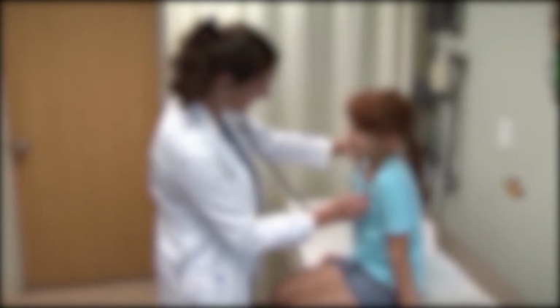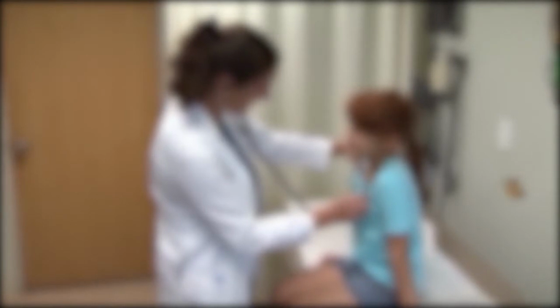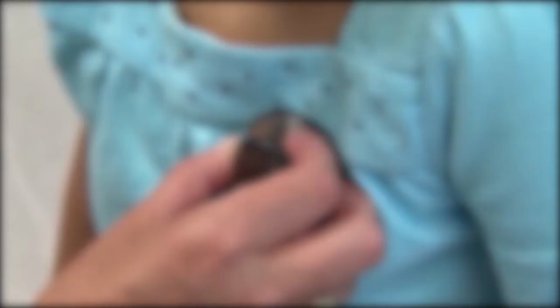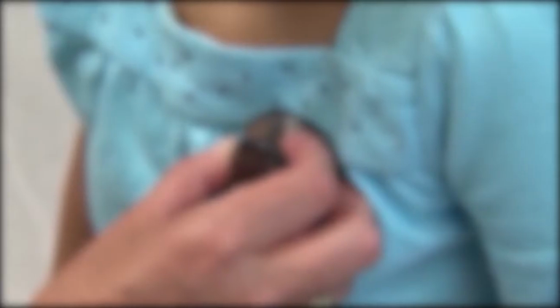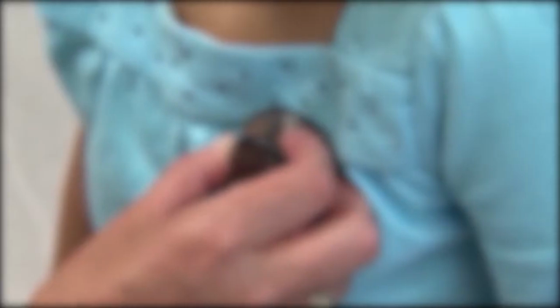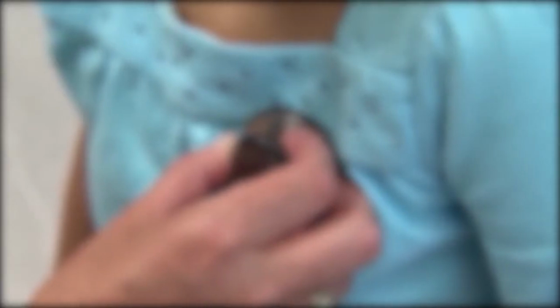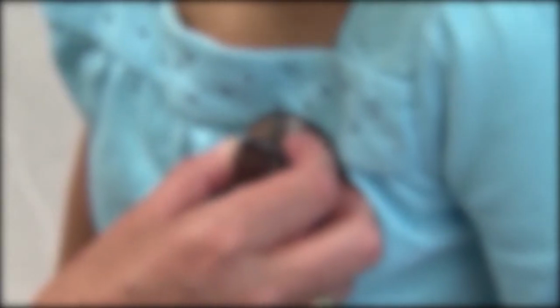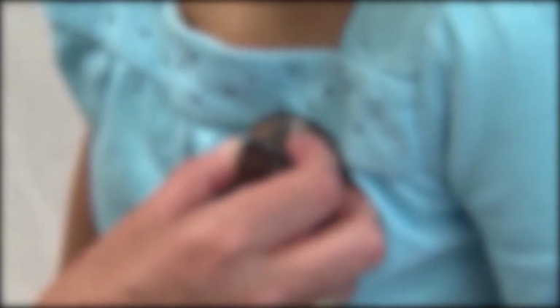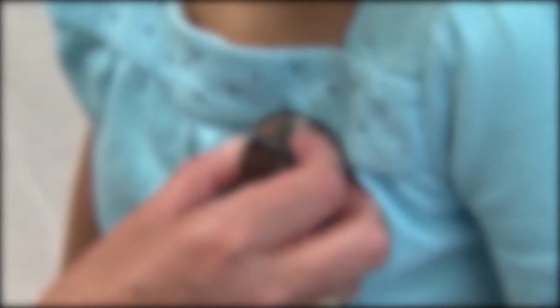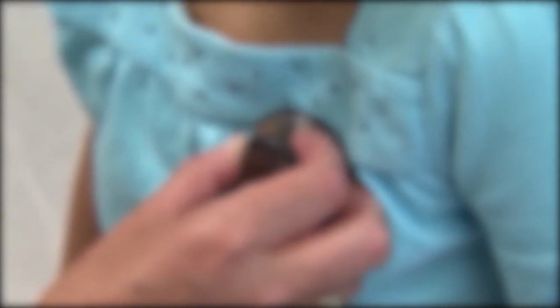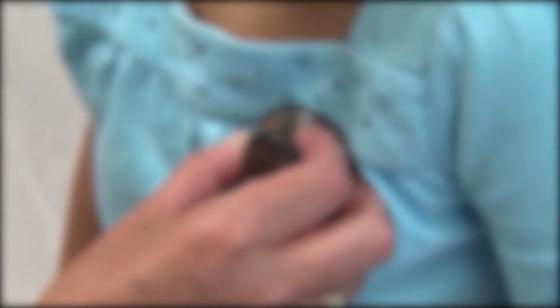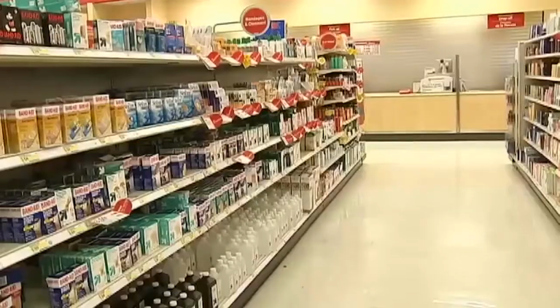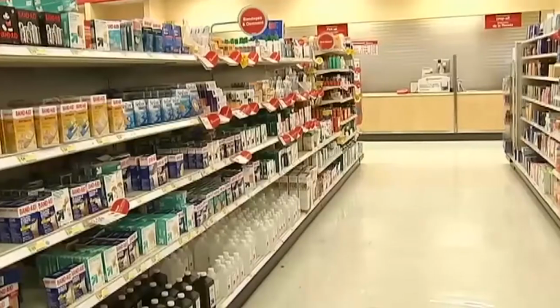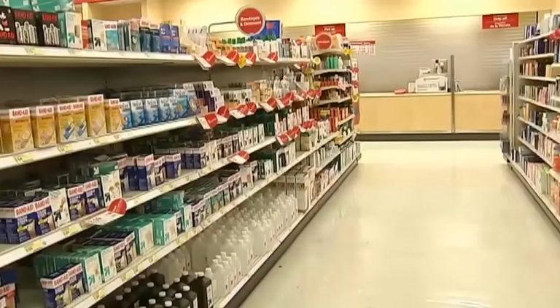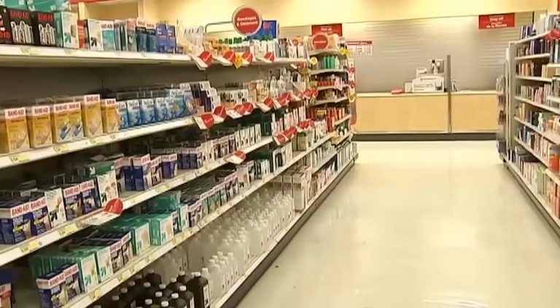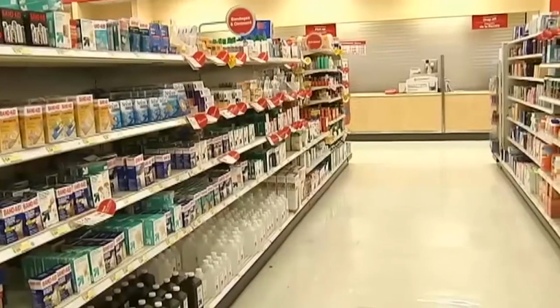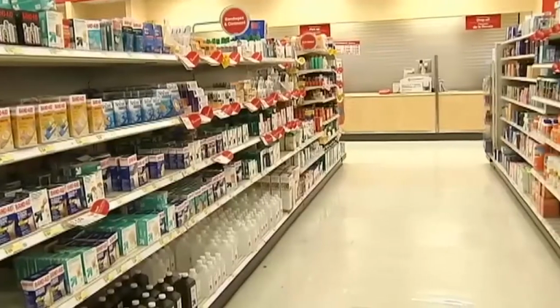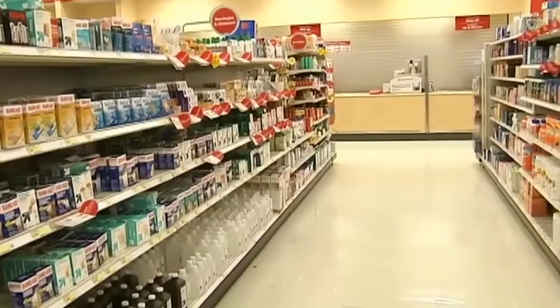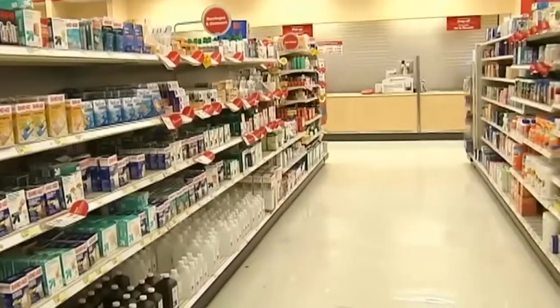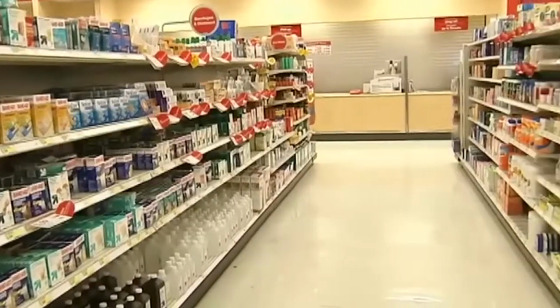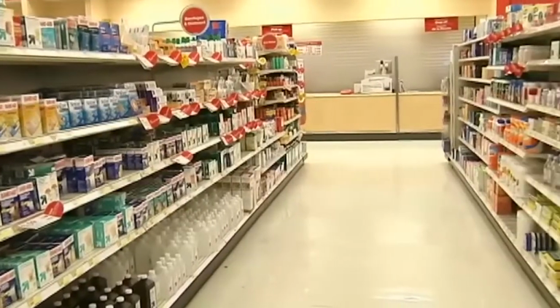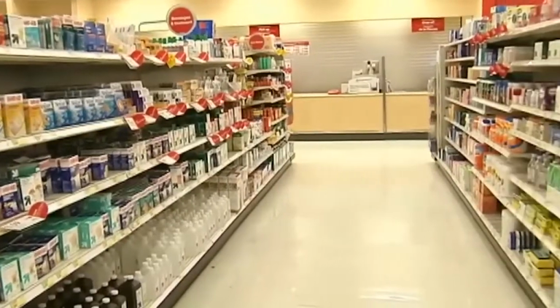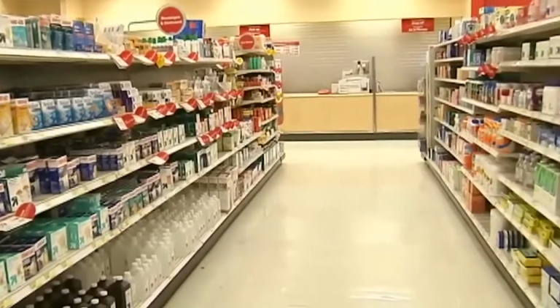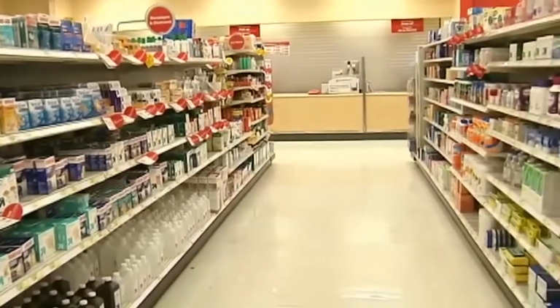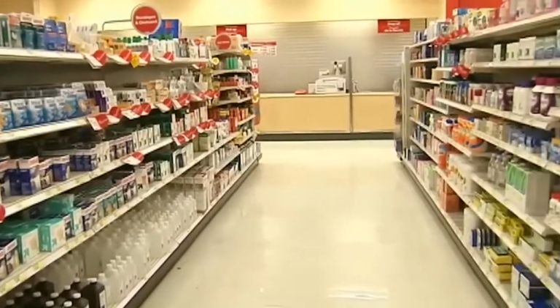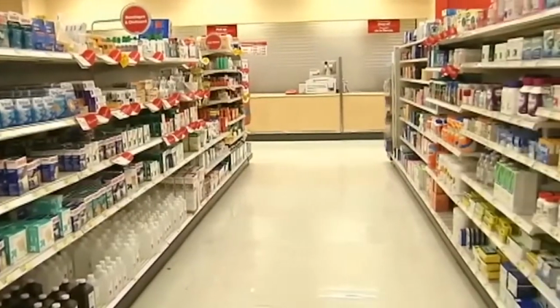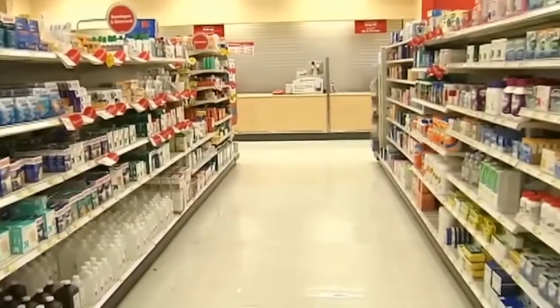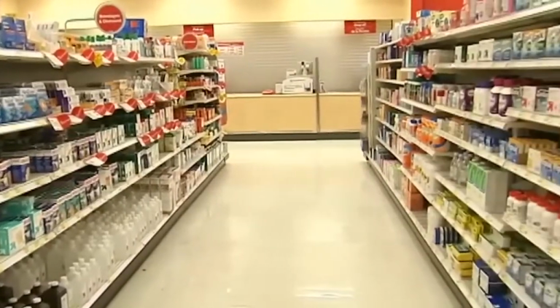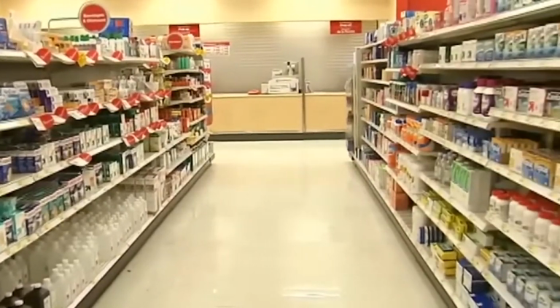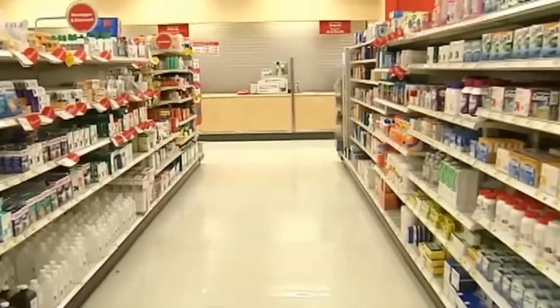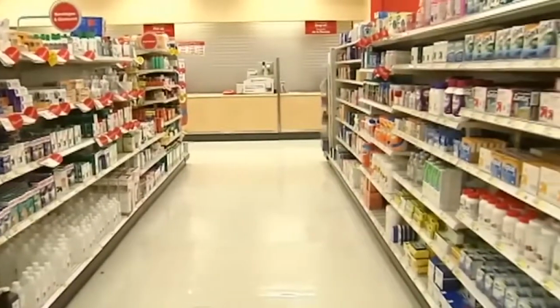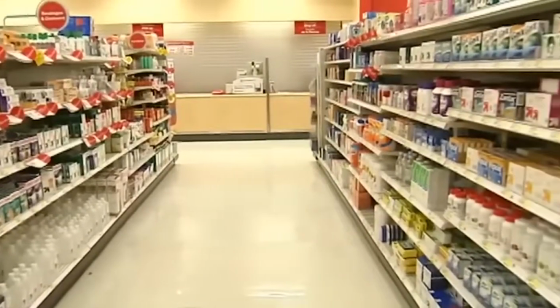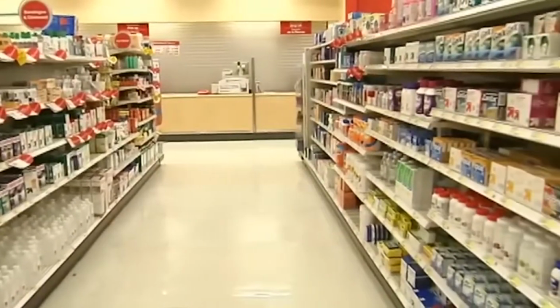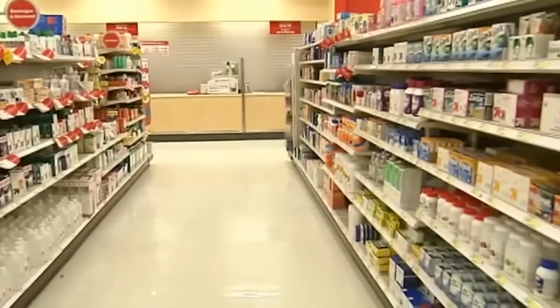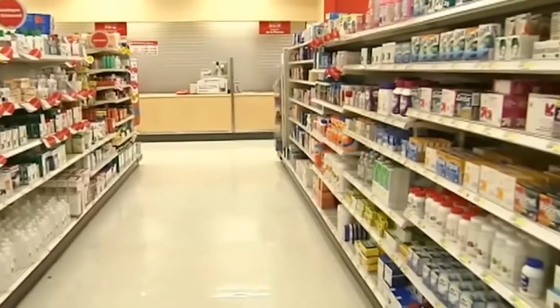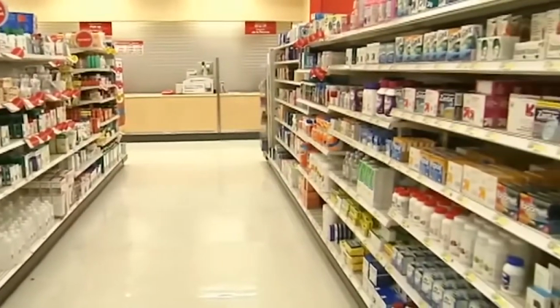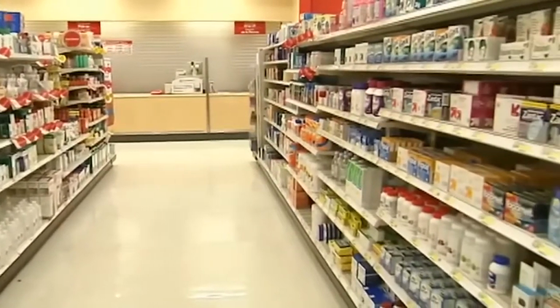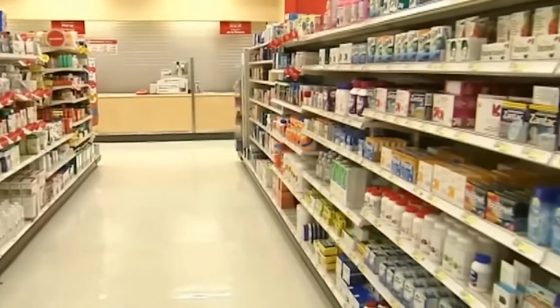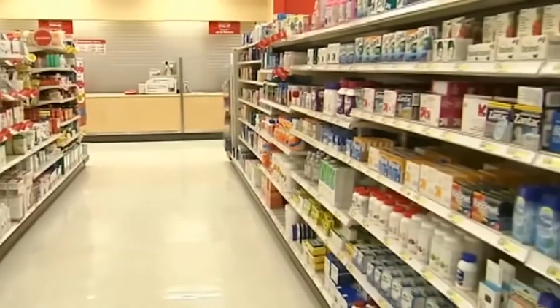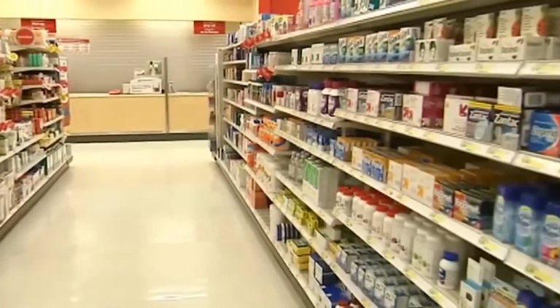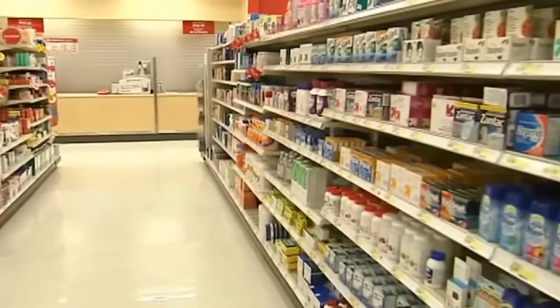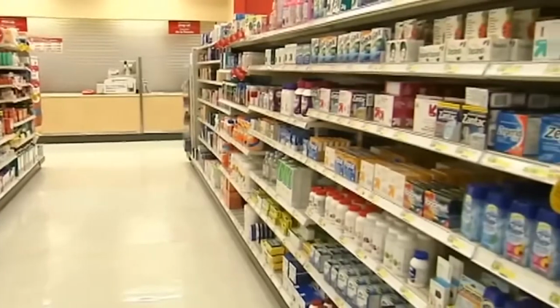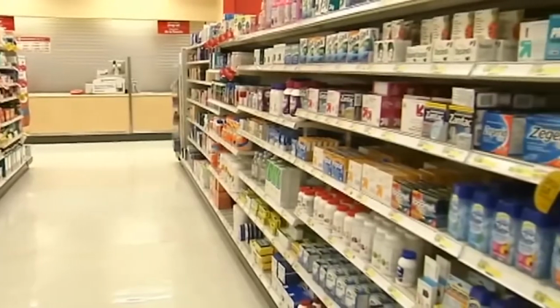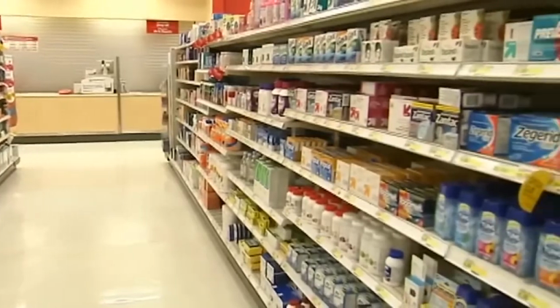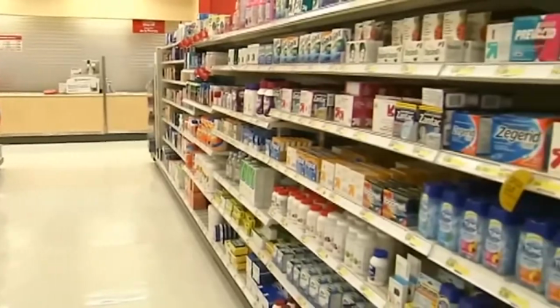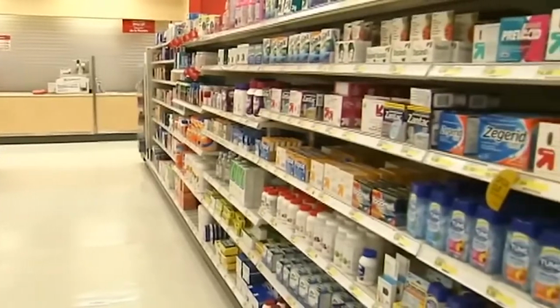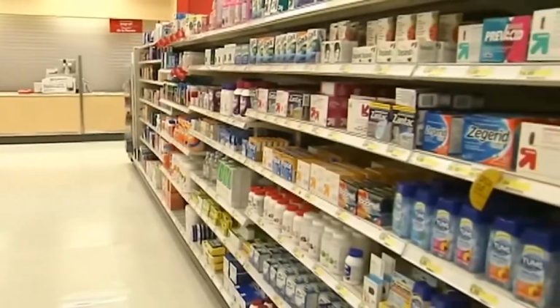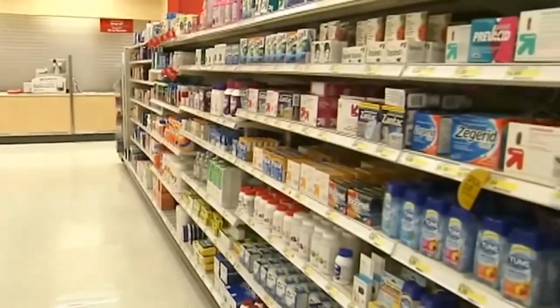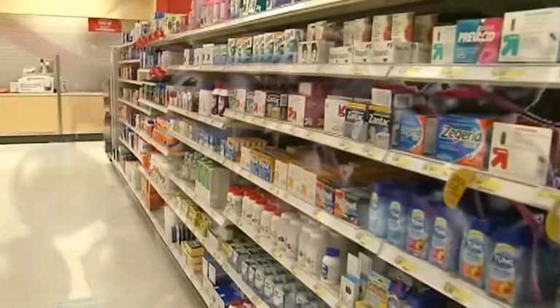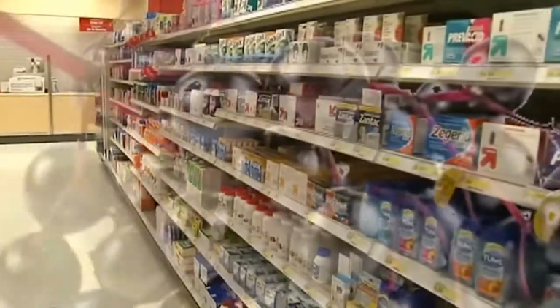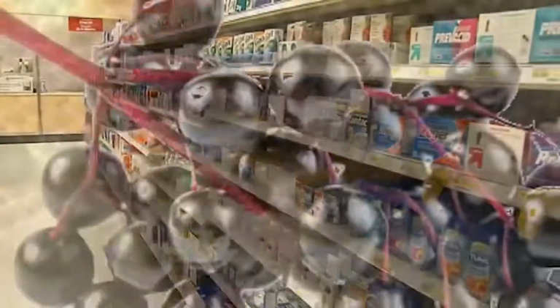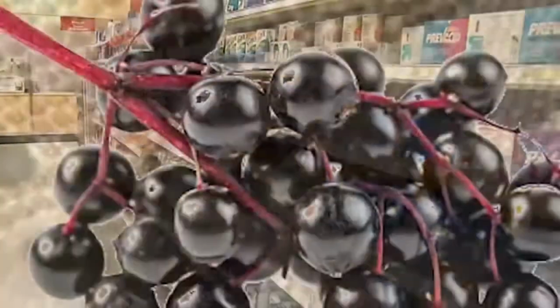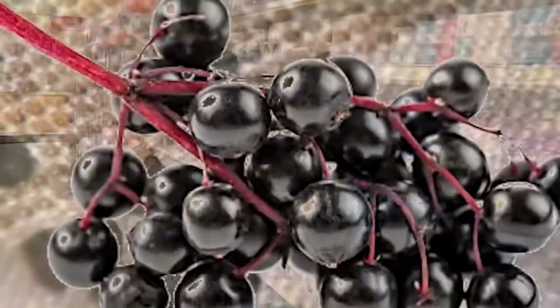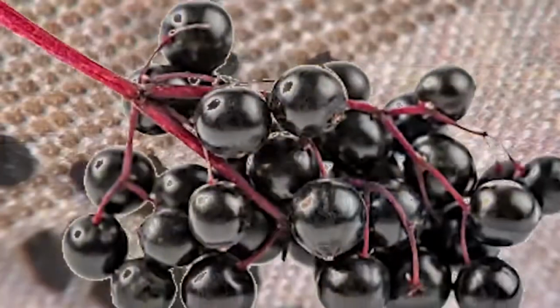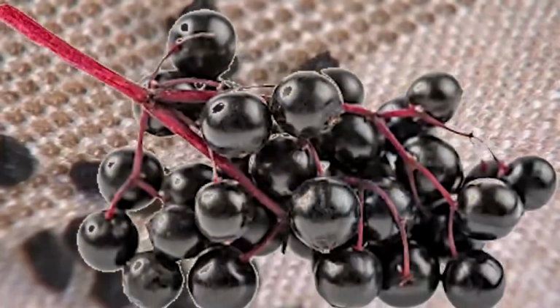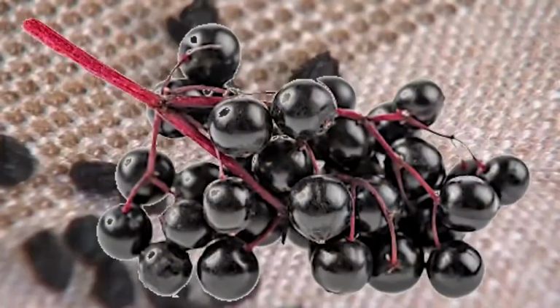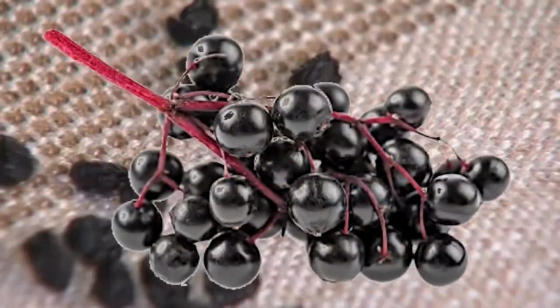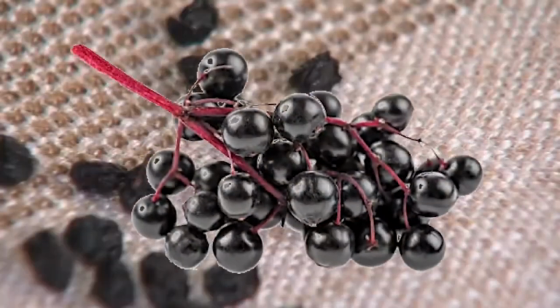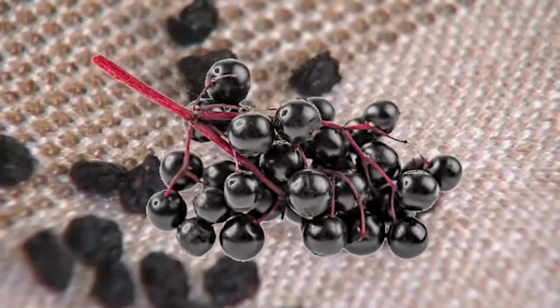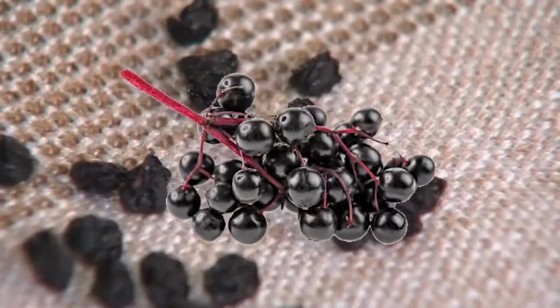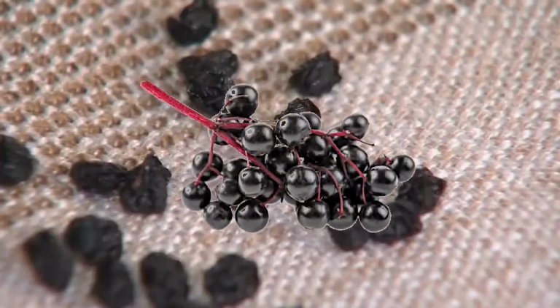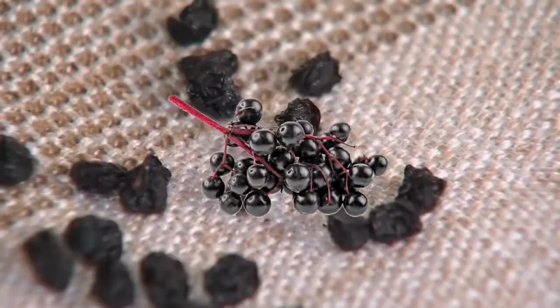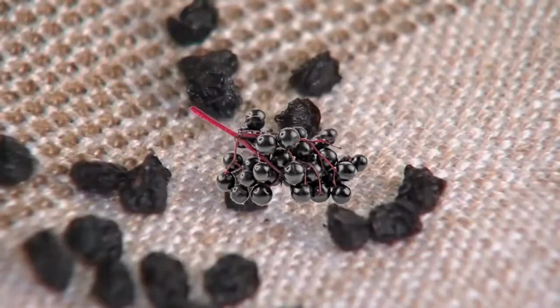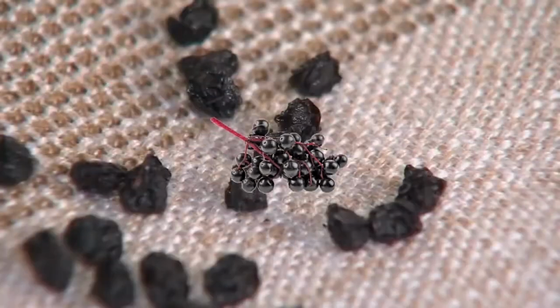I couldn't find anything over the counter that had no refined sugars, preservatives, or thickening agents. So she turned to elderberry.